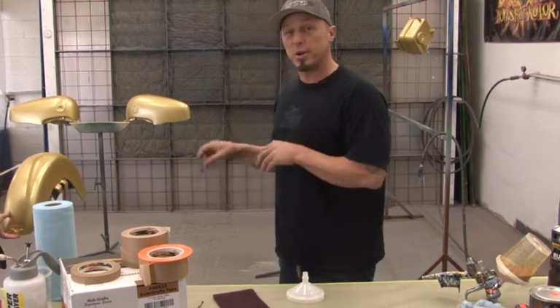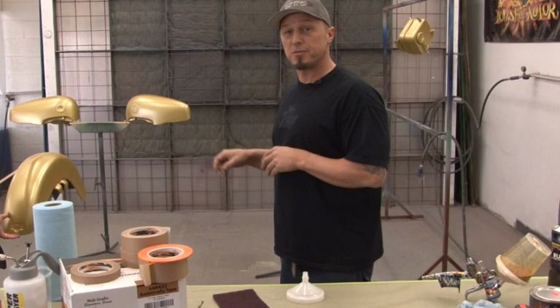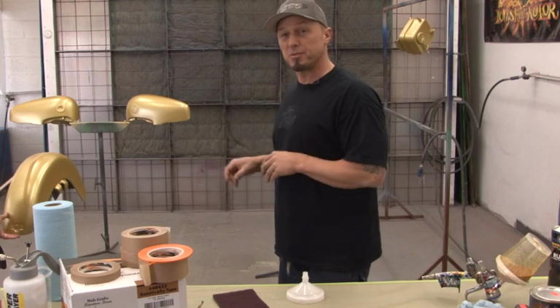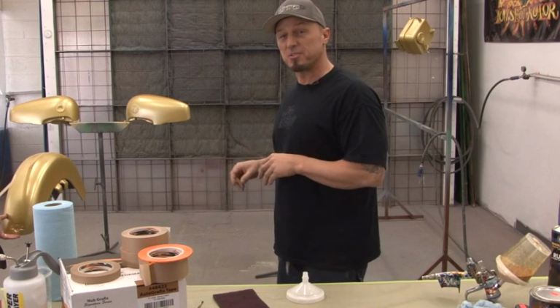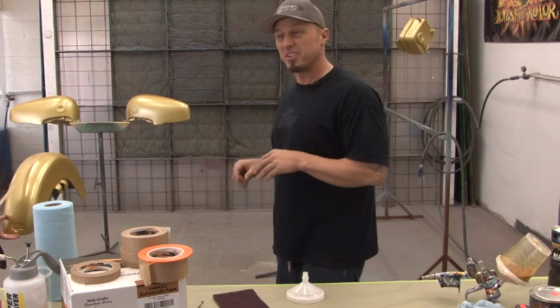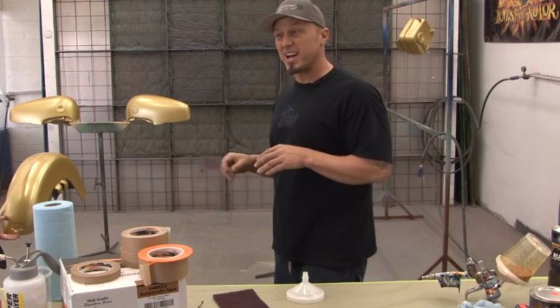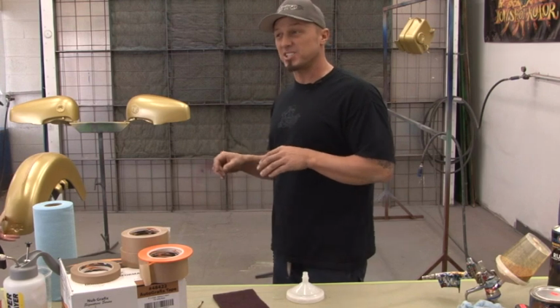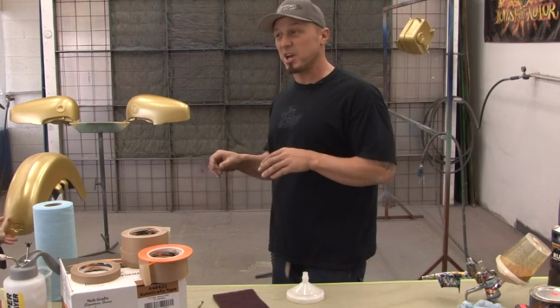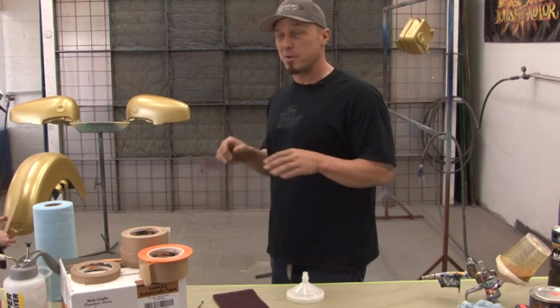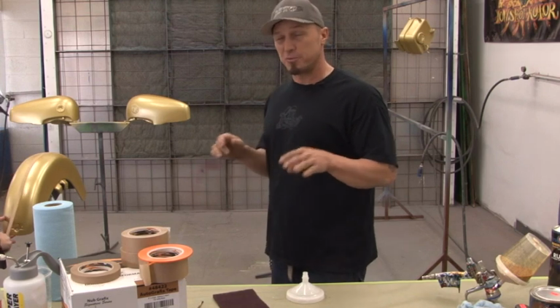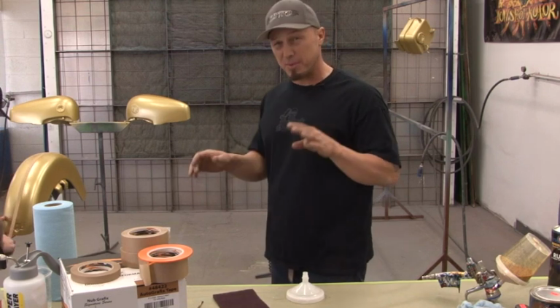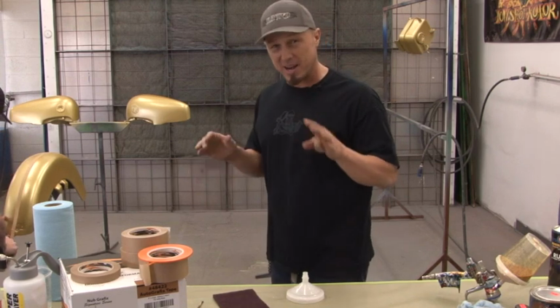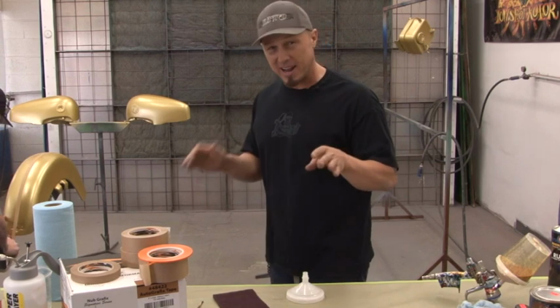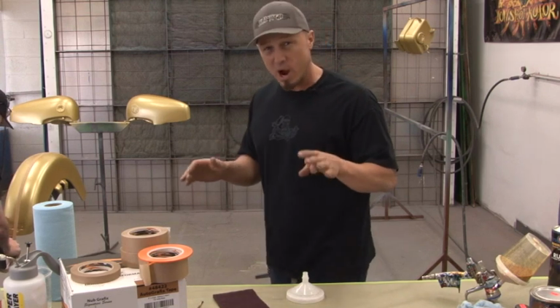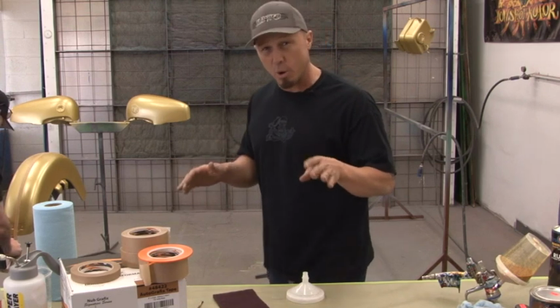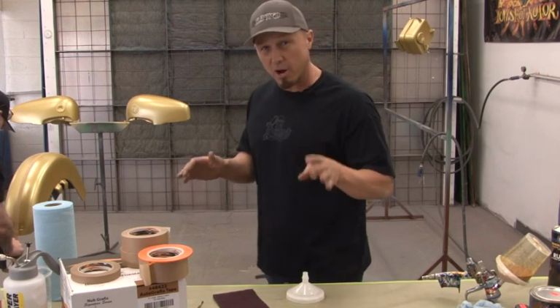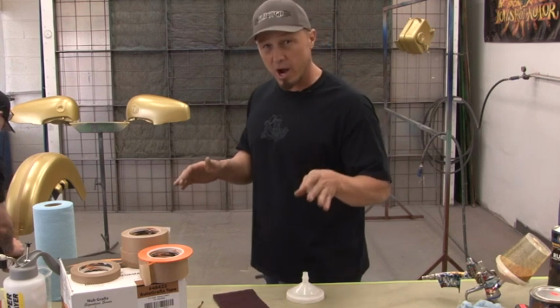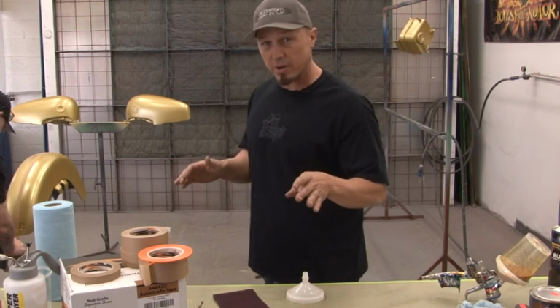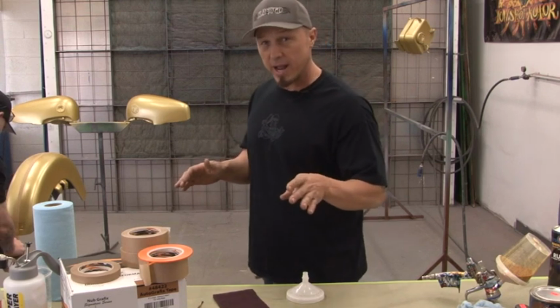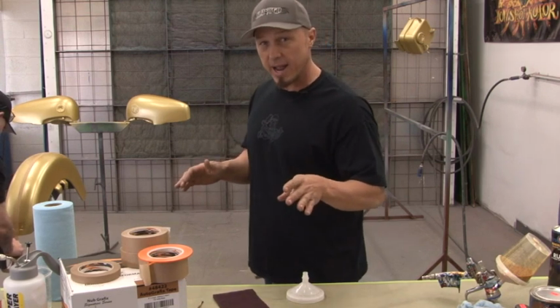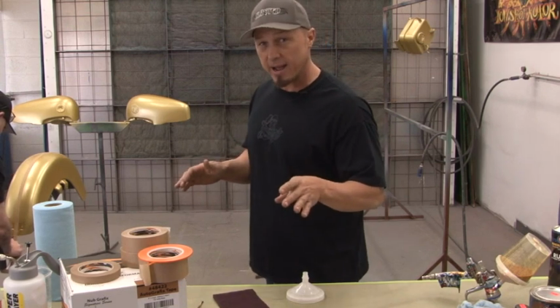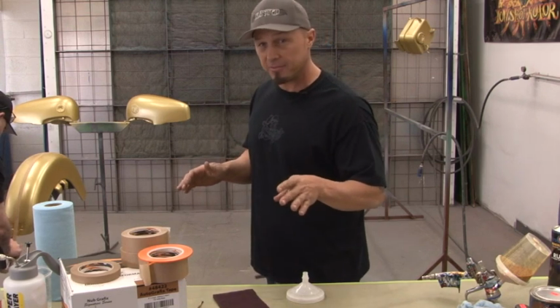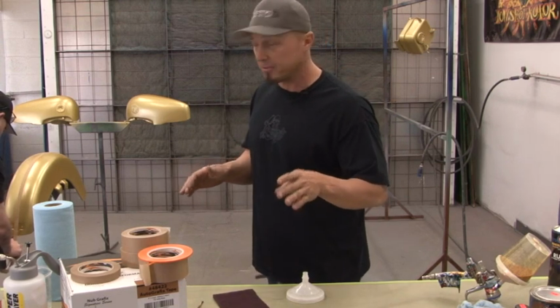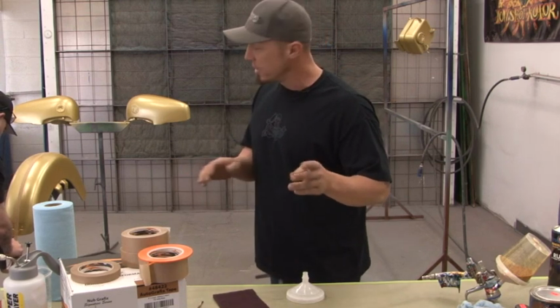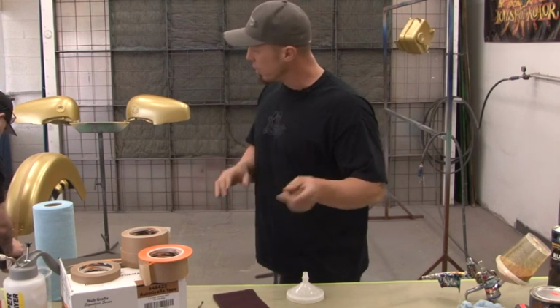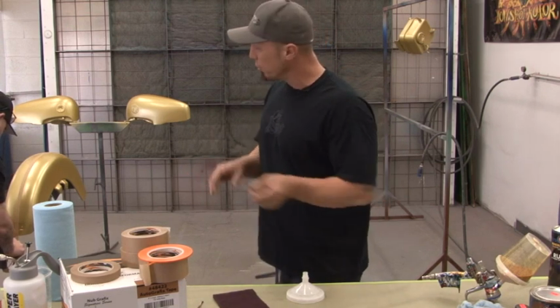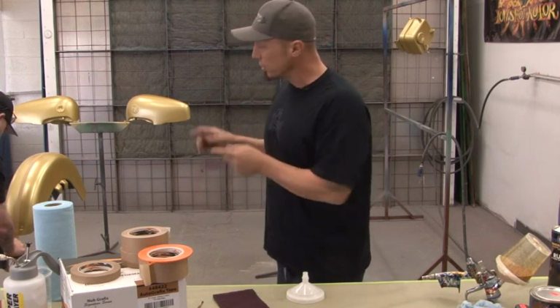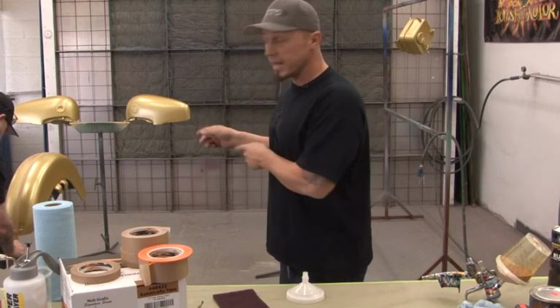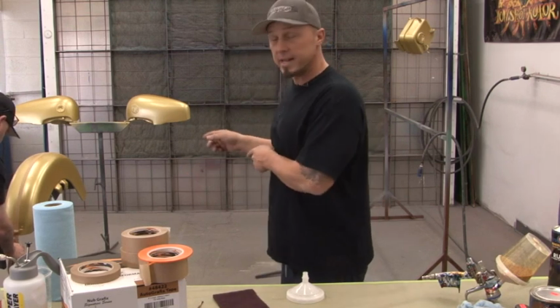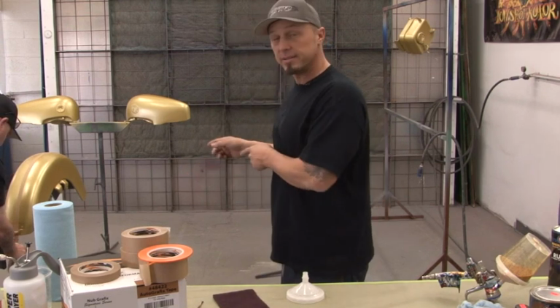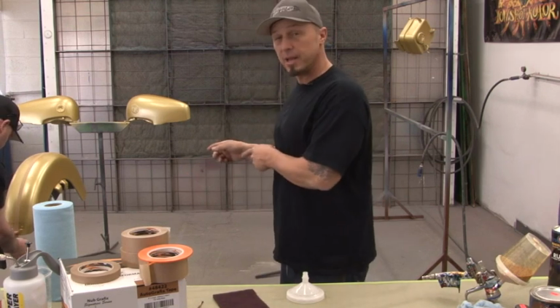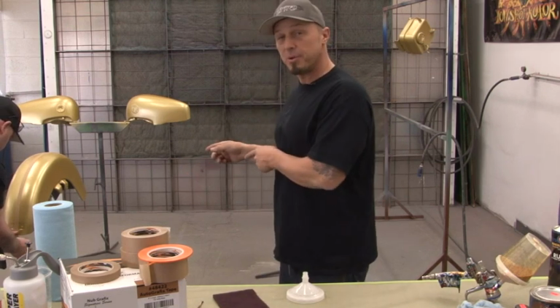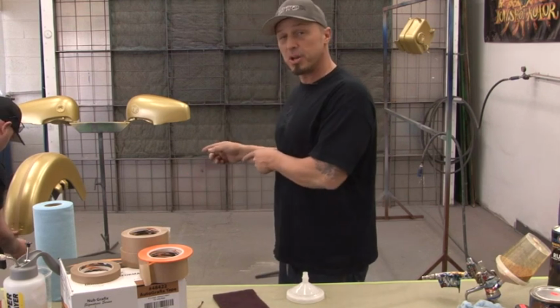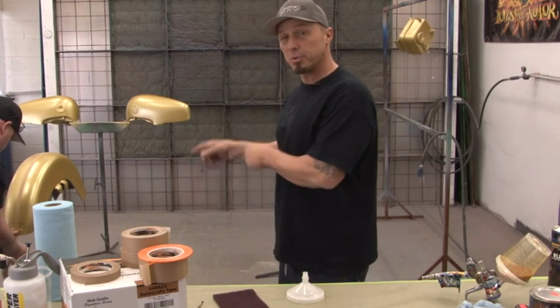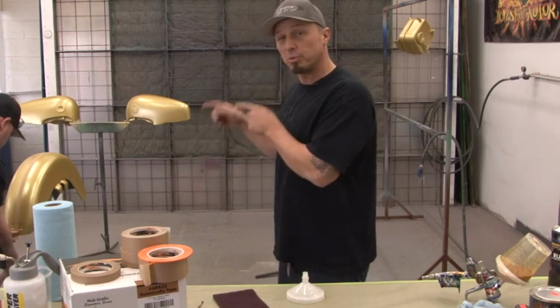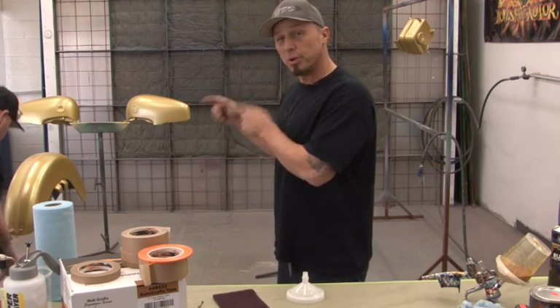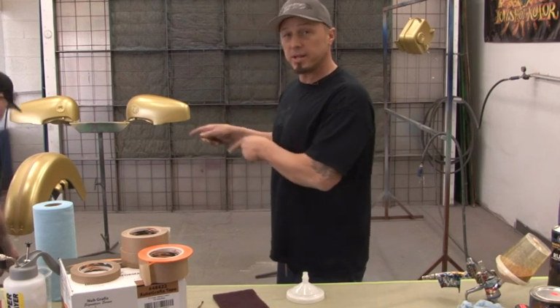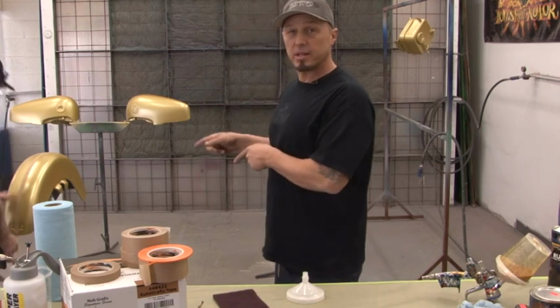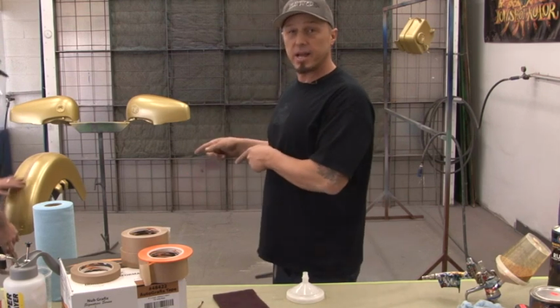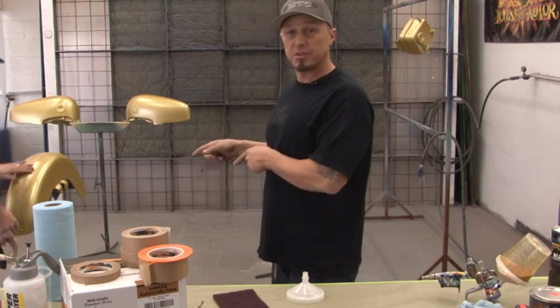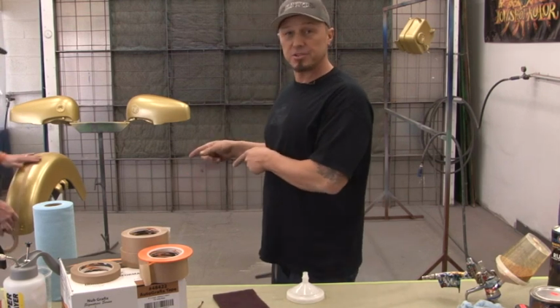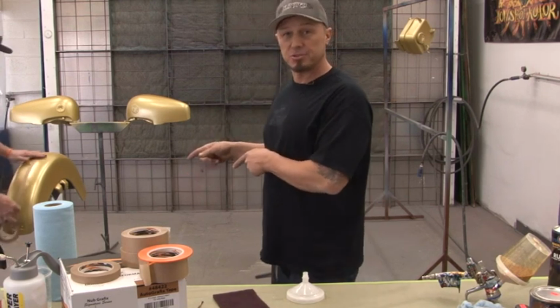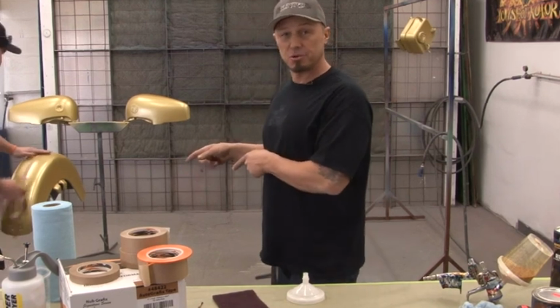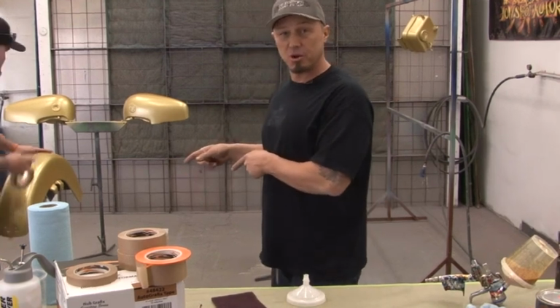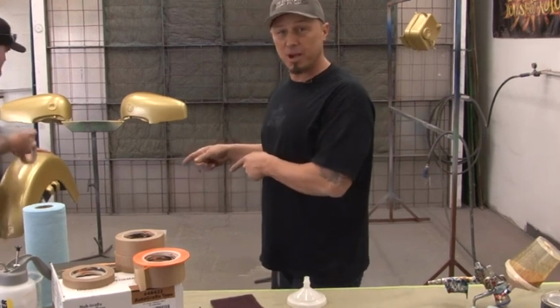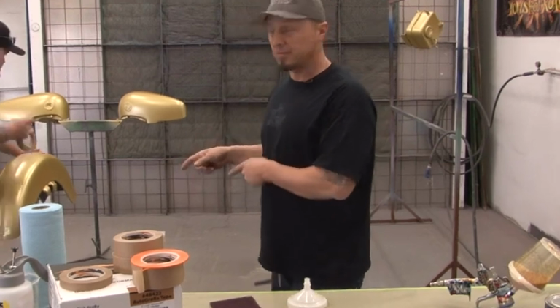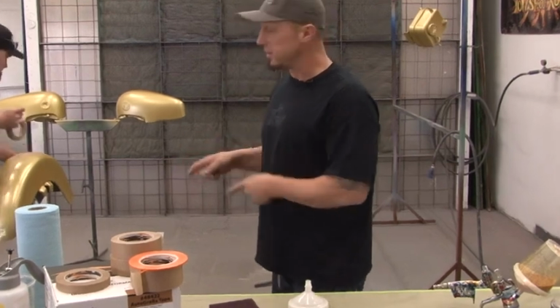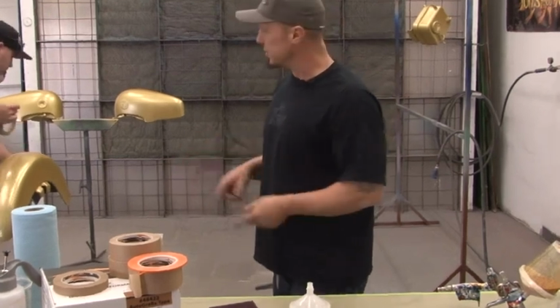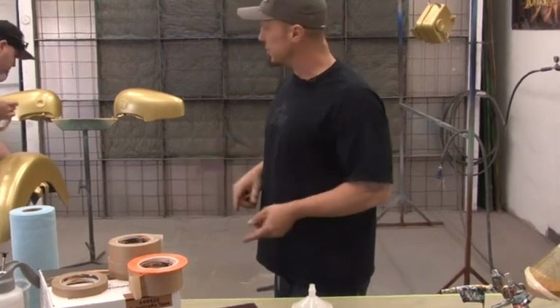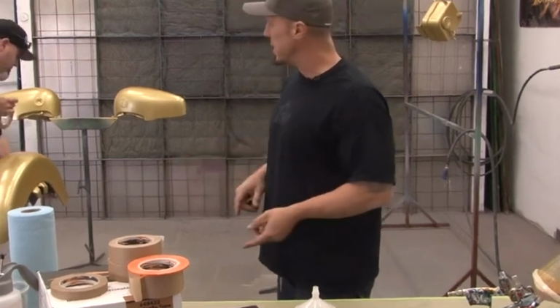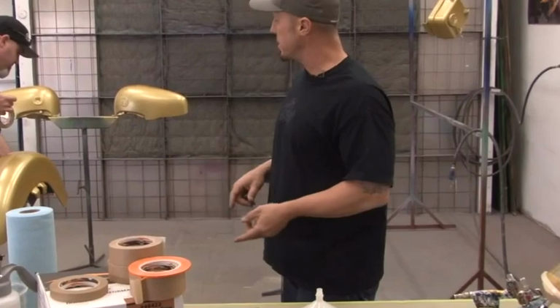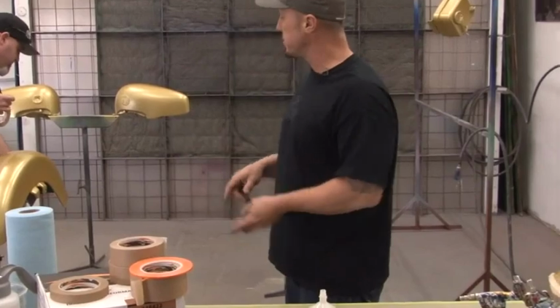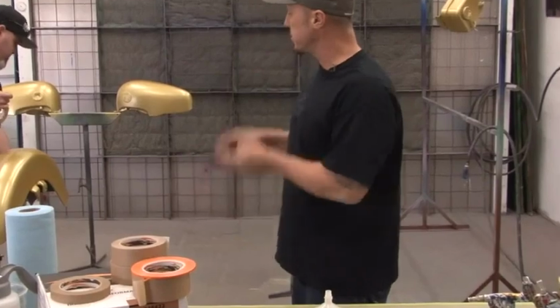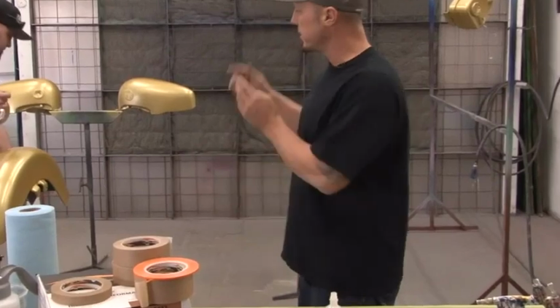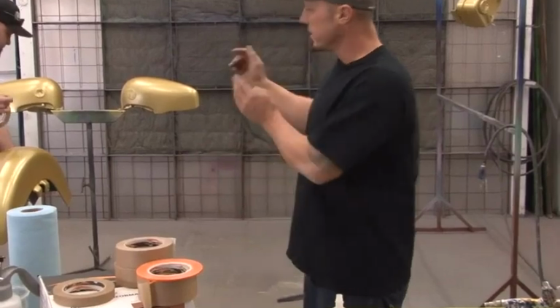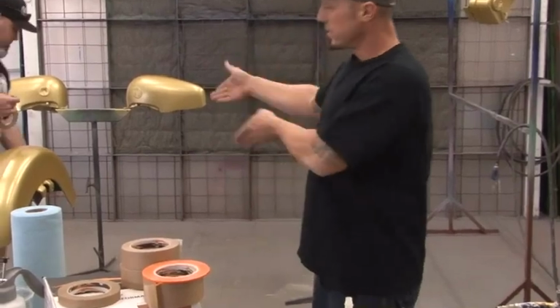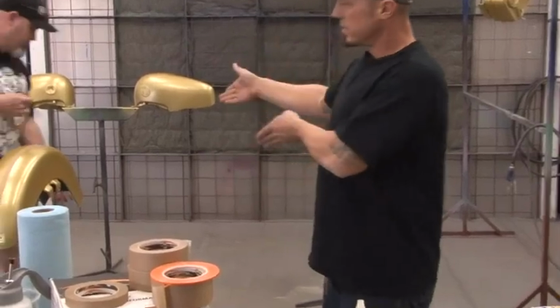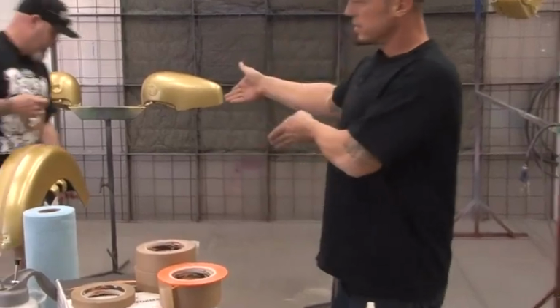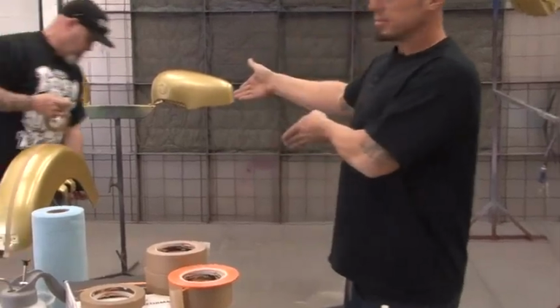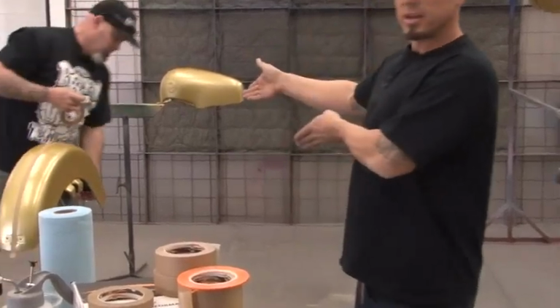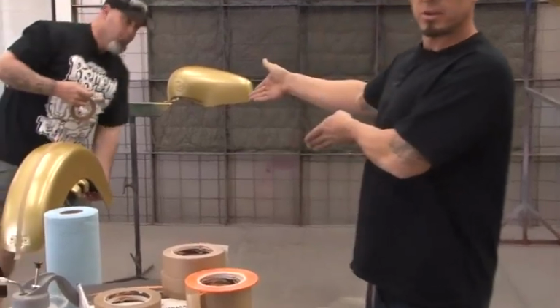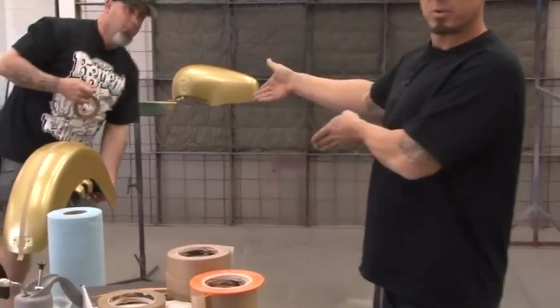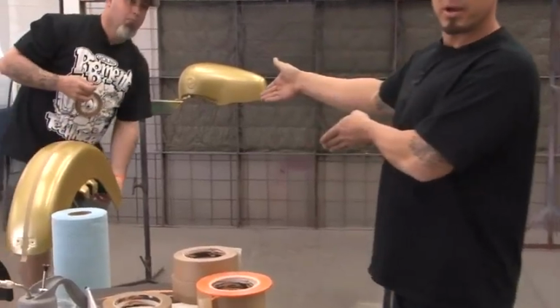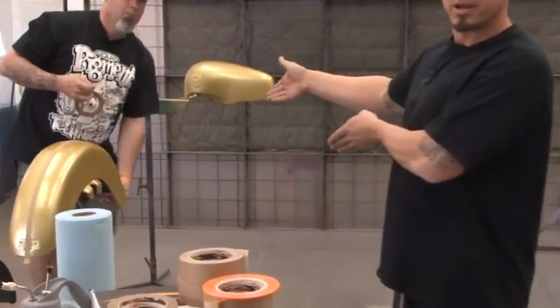We waited for a flash time for about an hour, hour and a half. We're laying tape on it. We're ready to lay out this new graphic. So Nubs, take it away.